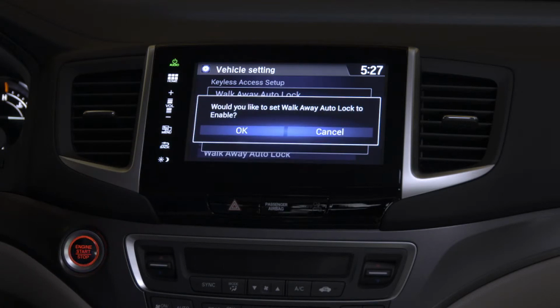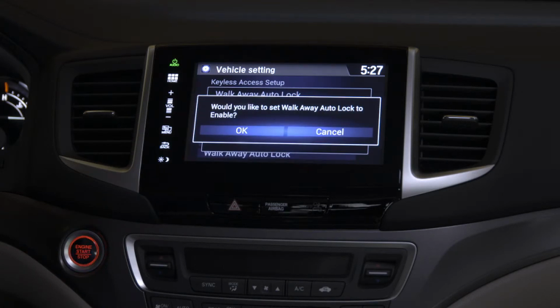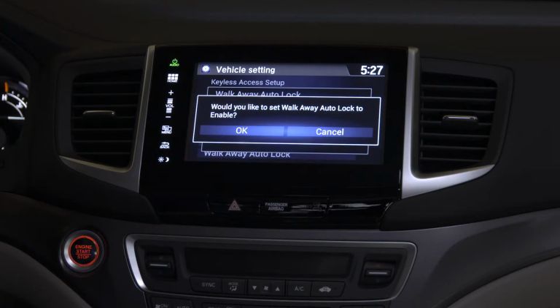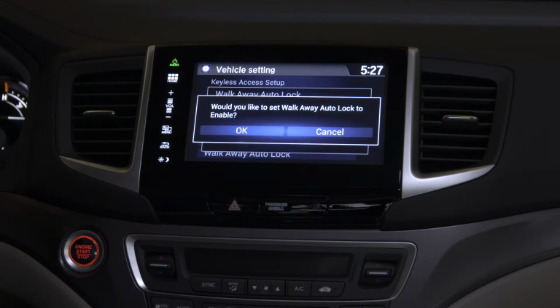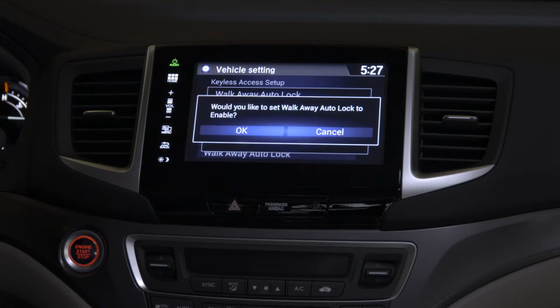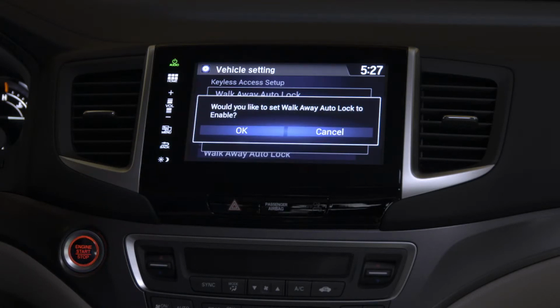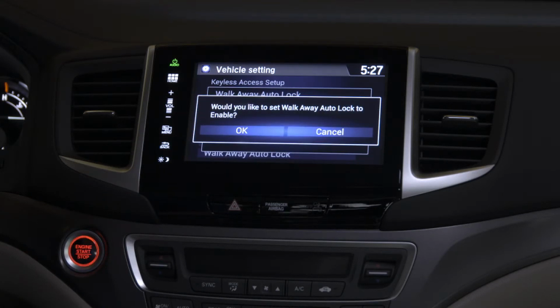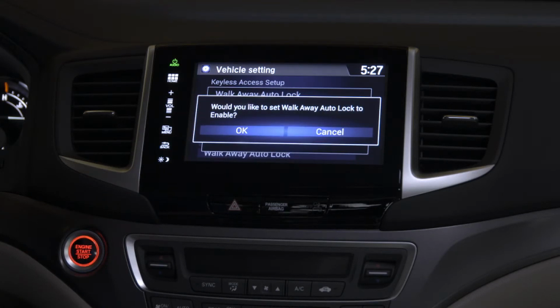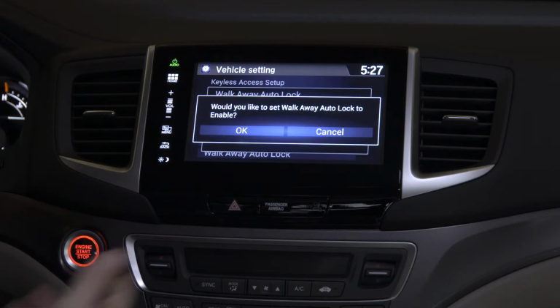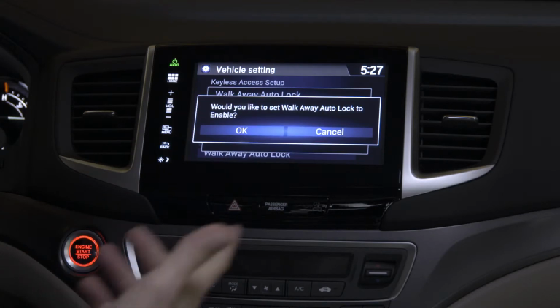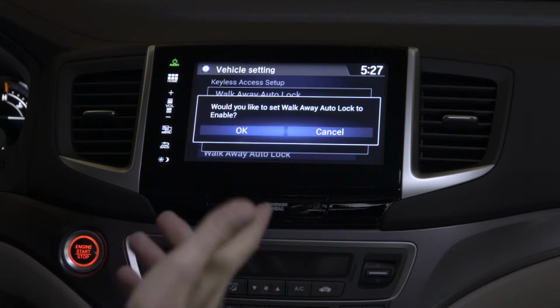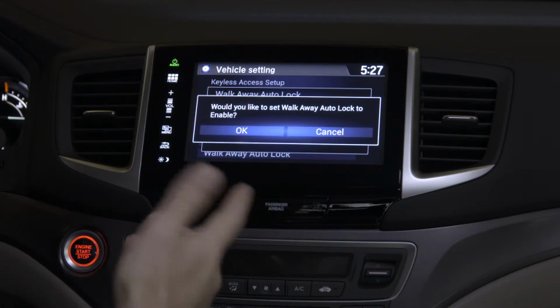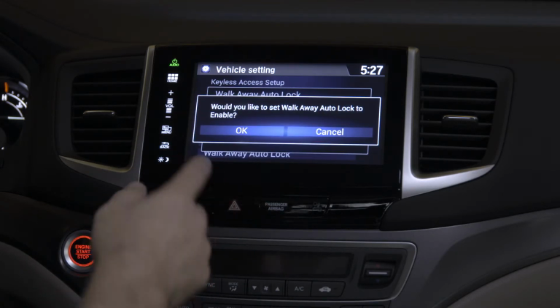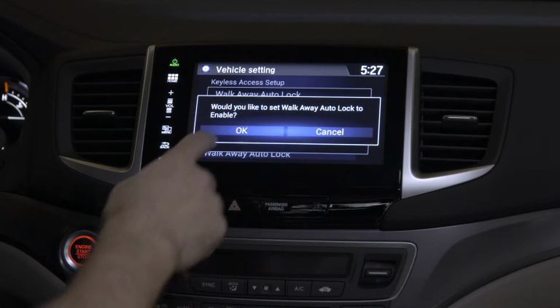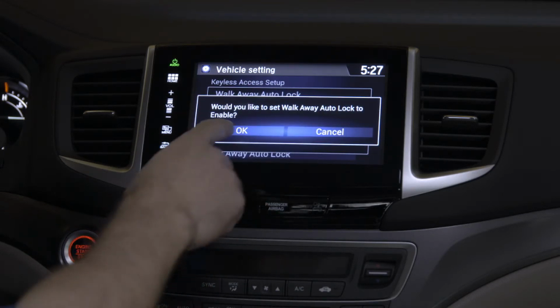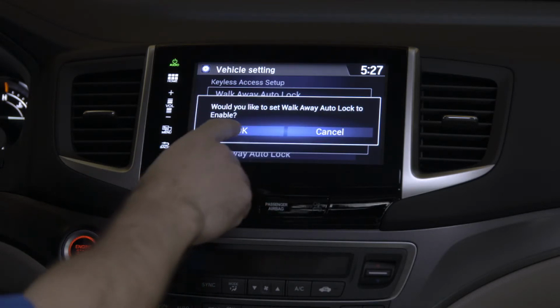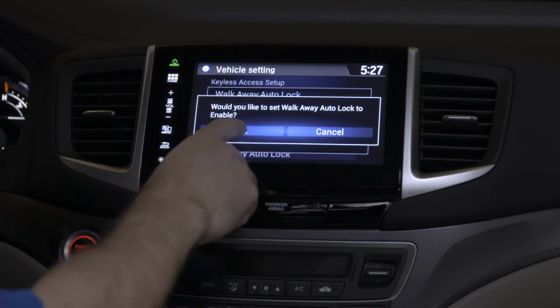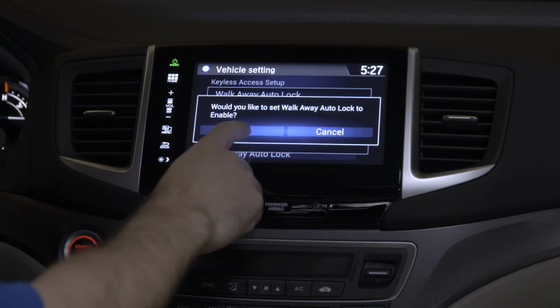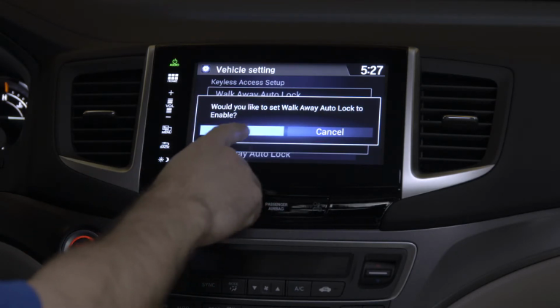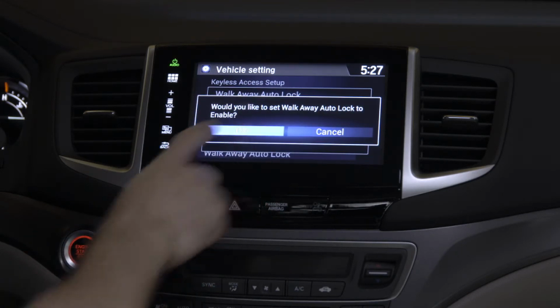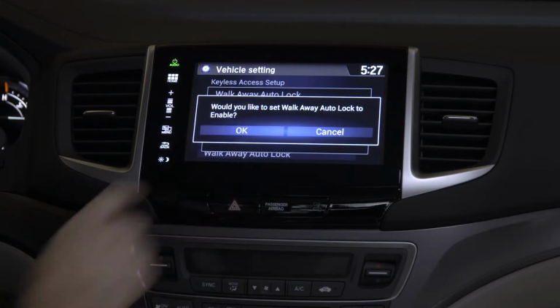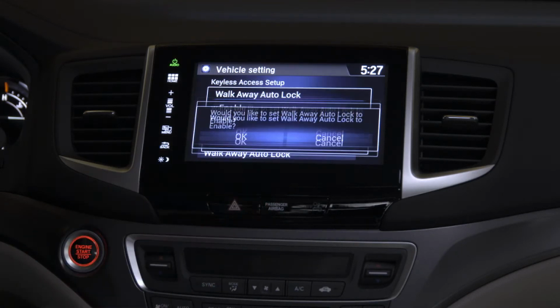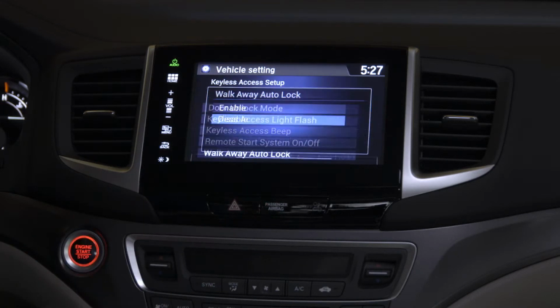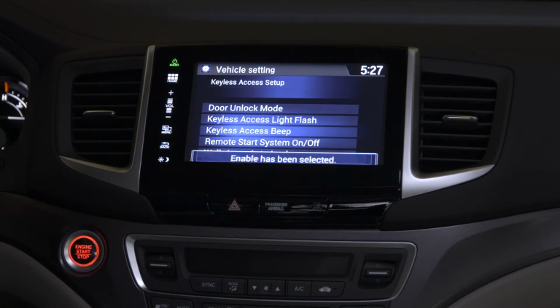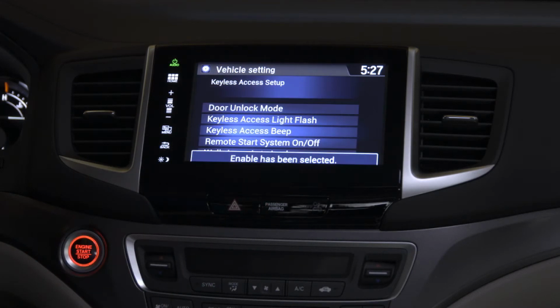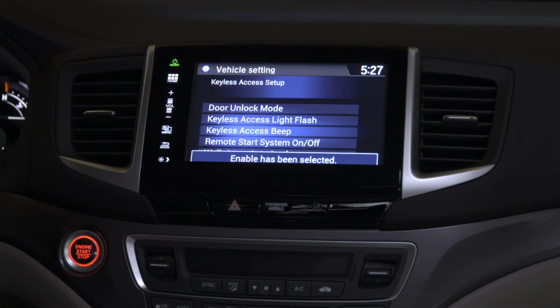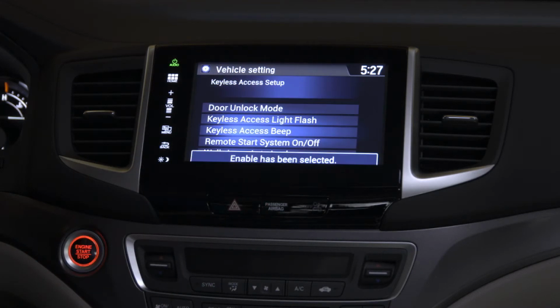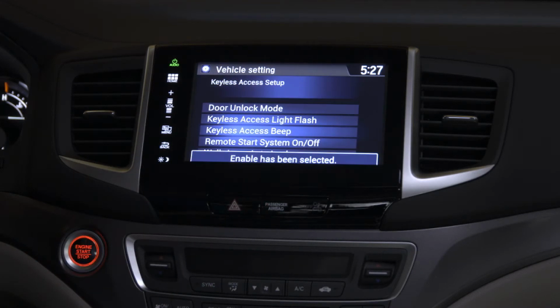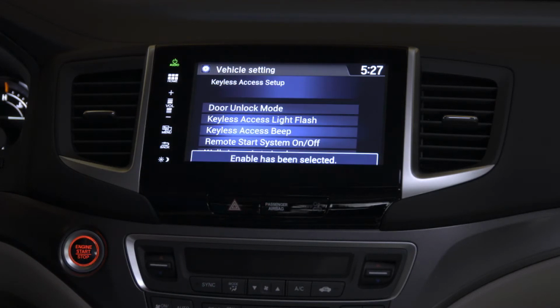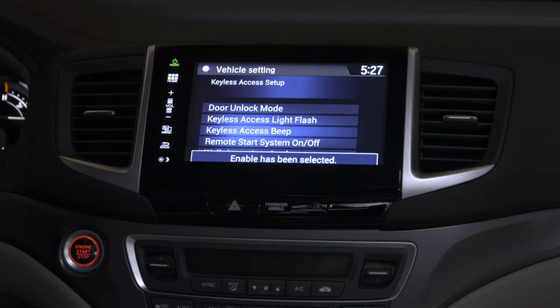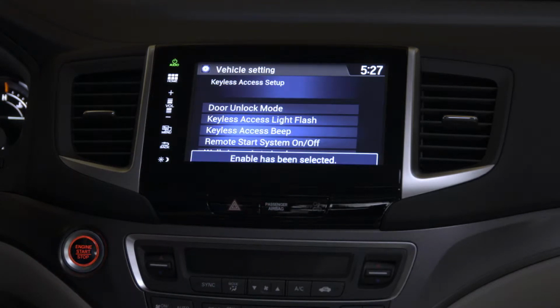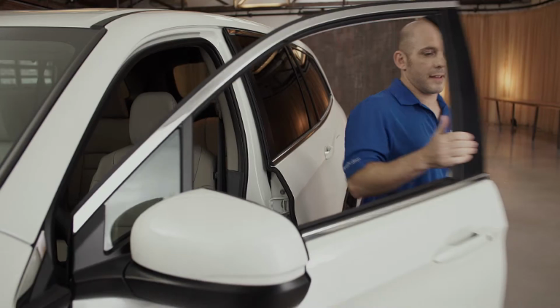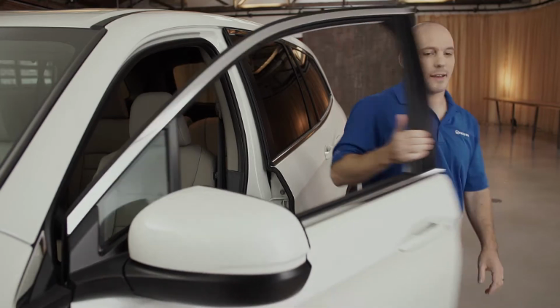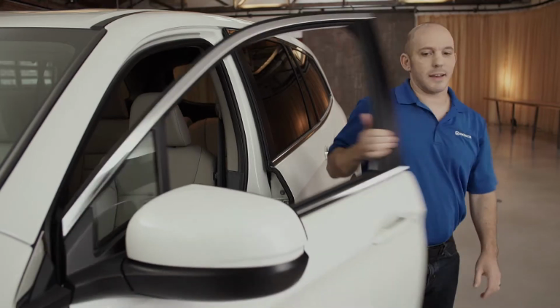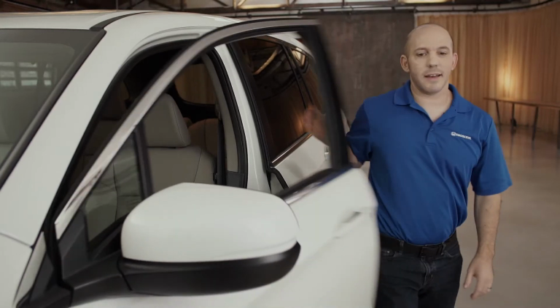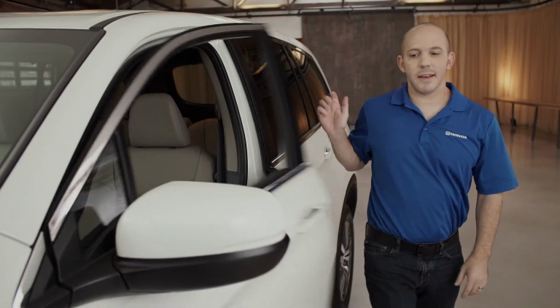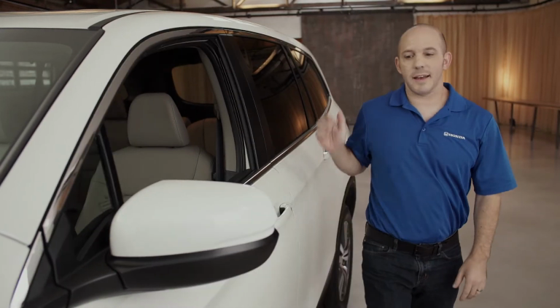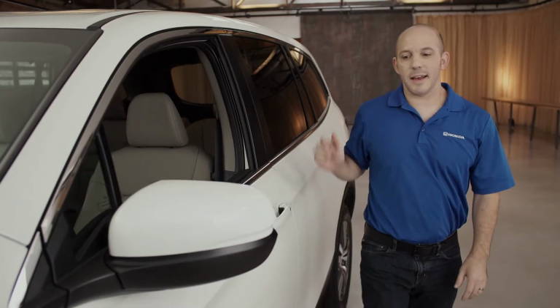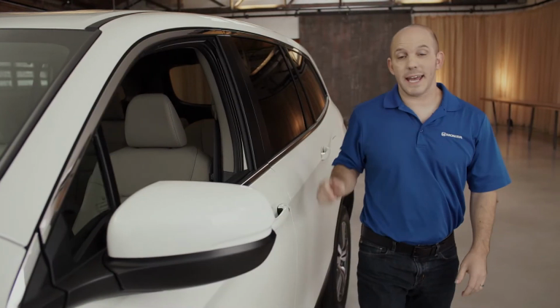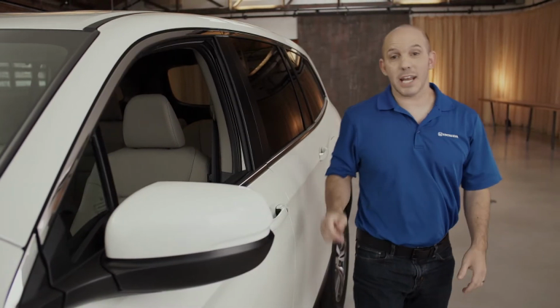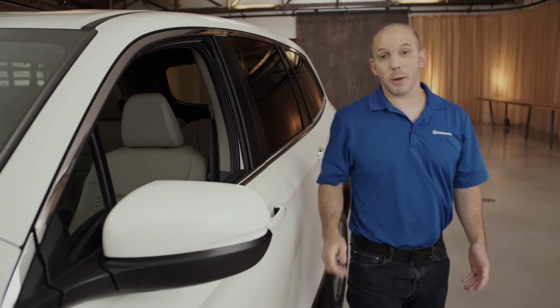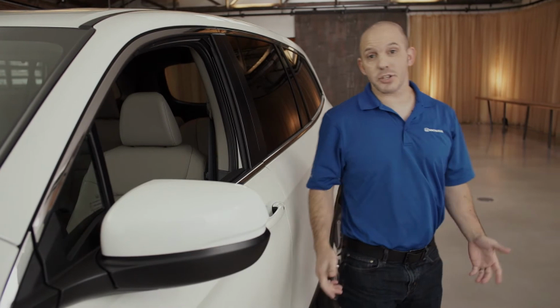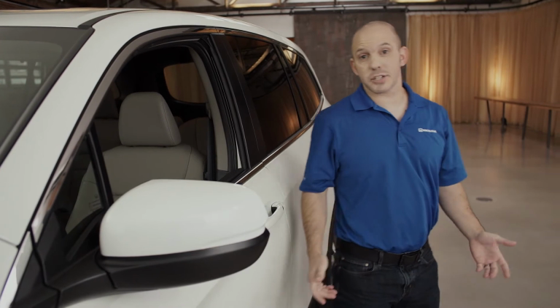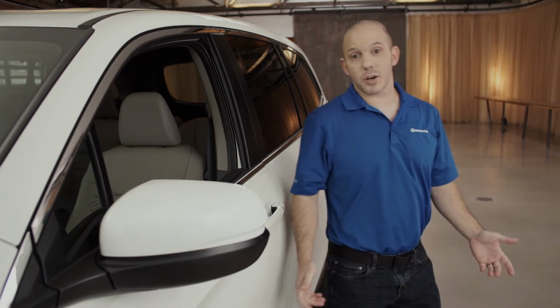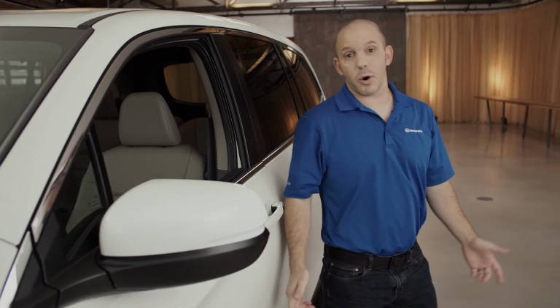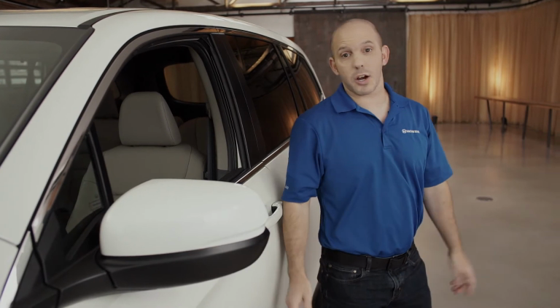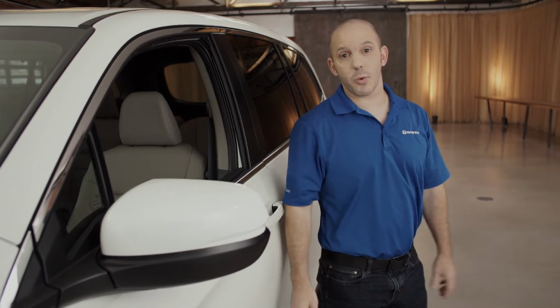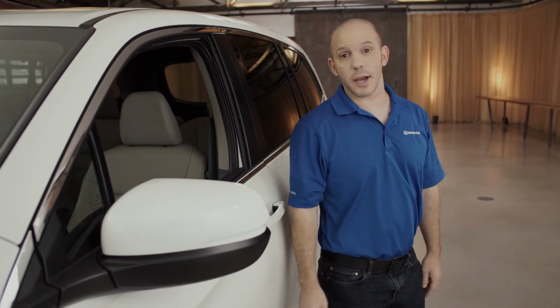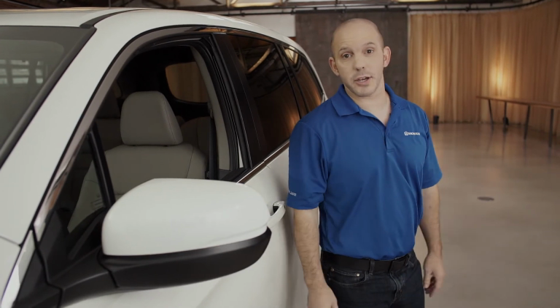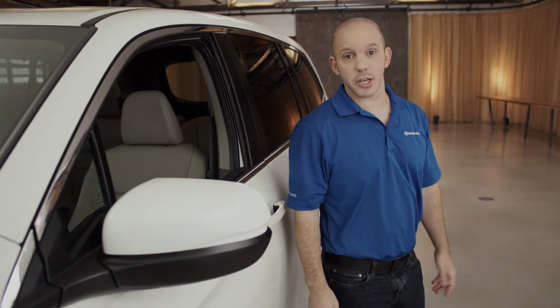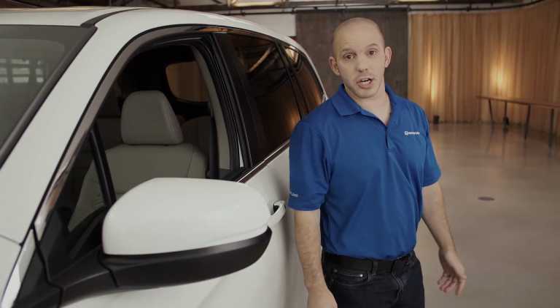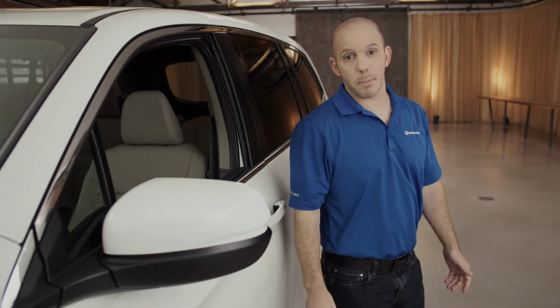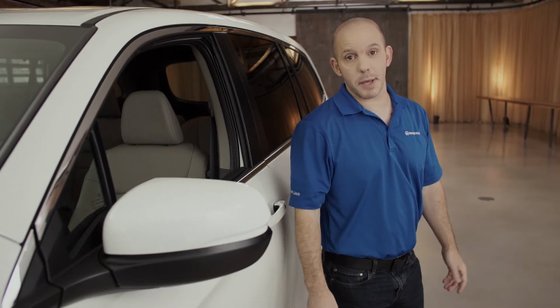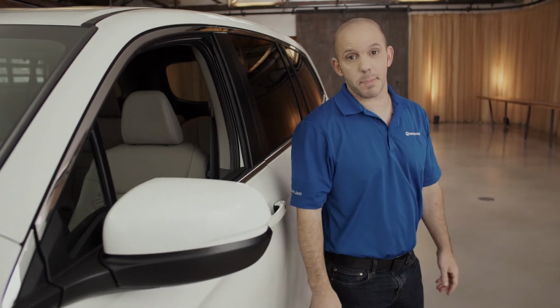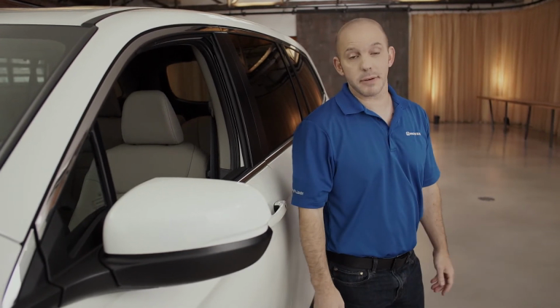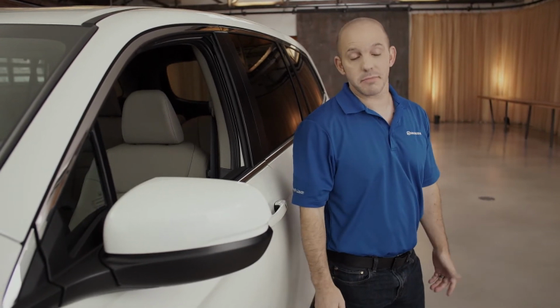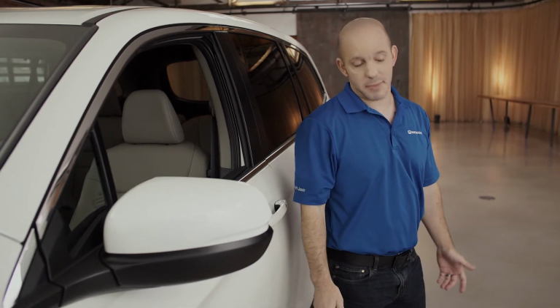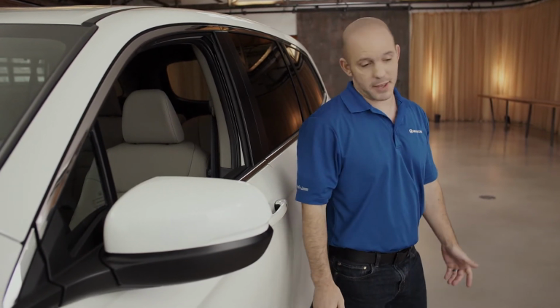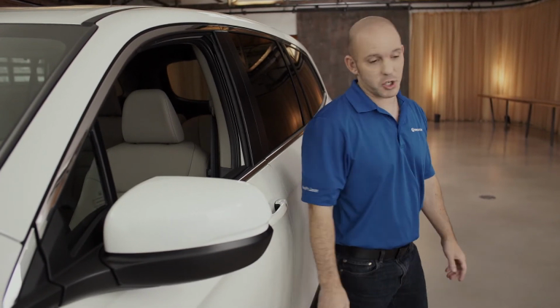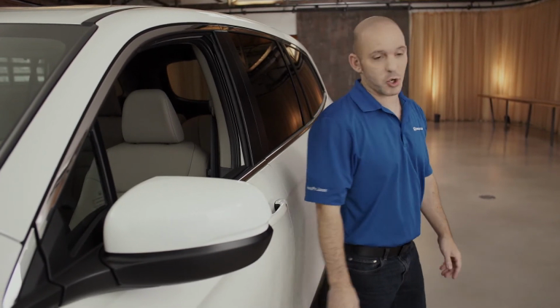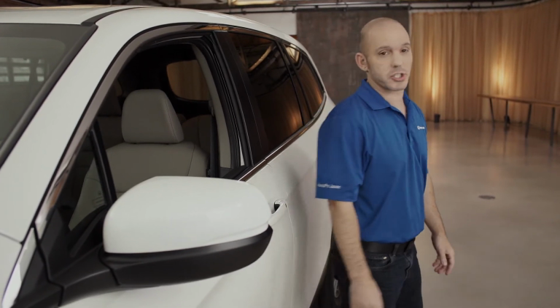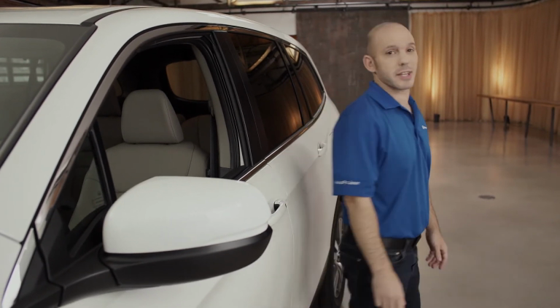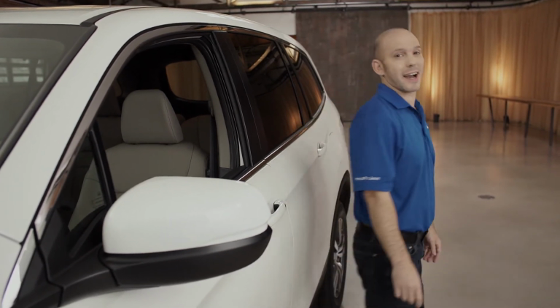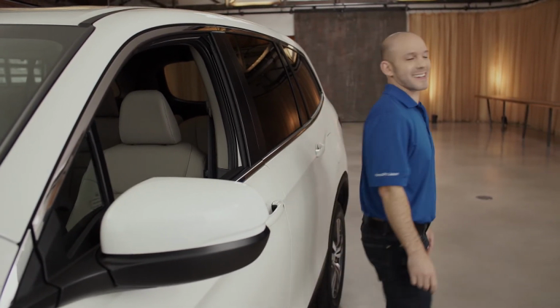Do I want to enable? Of course I want to enable. And now I'm just going to walk away — you'll hear a beep and the doors are locked.